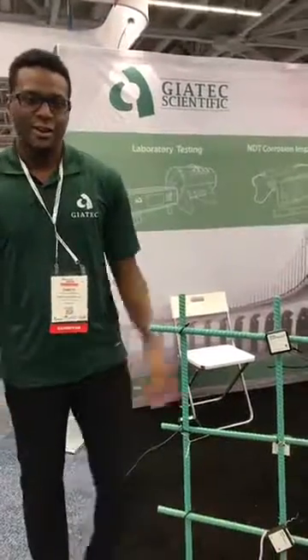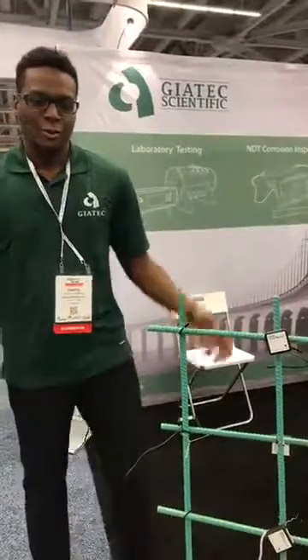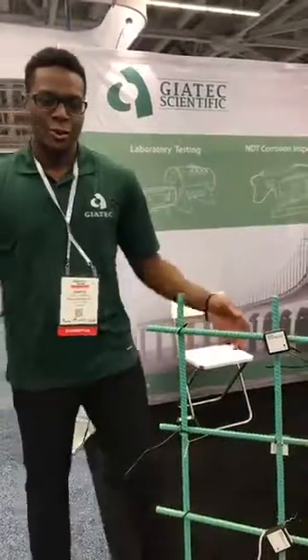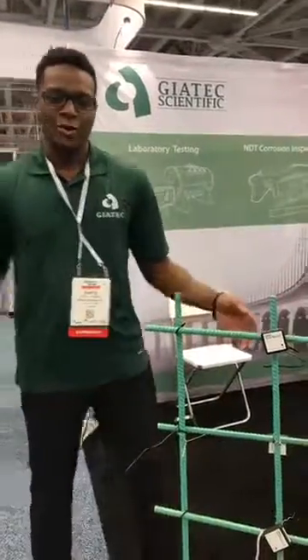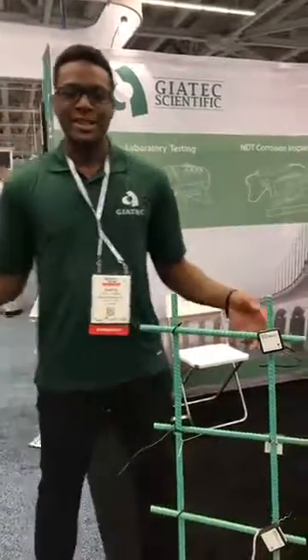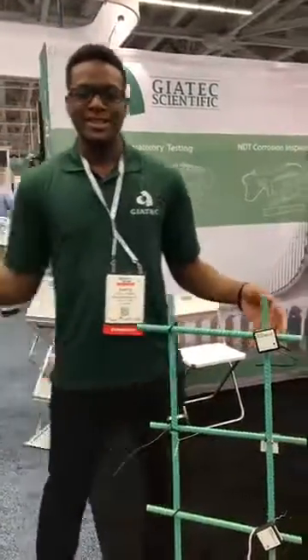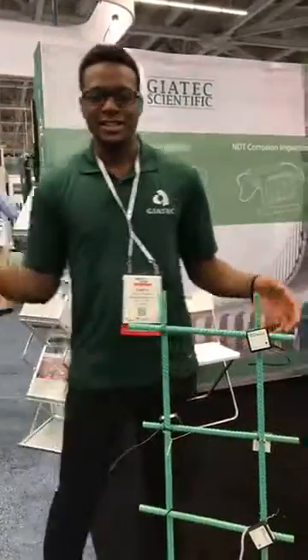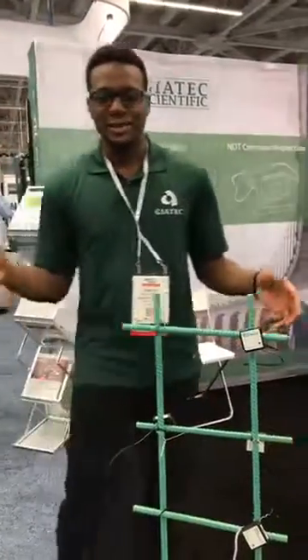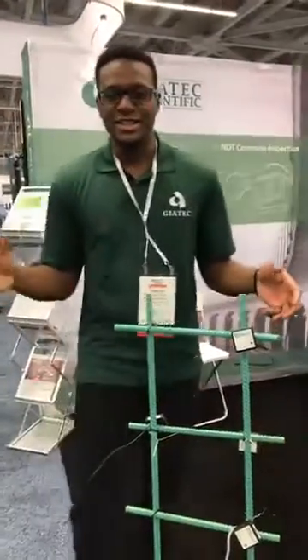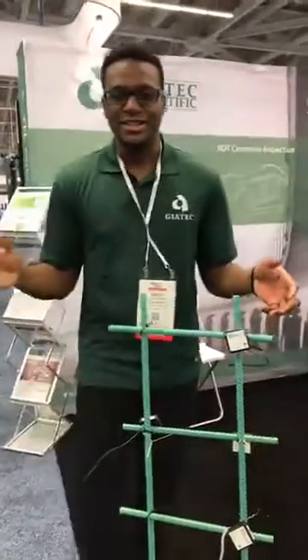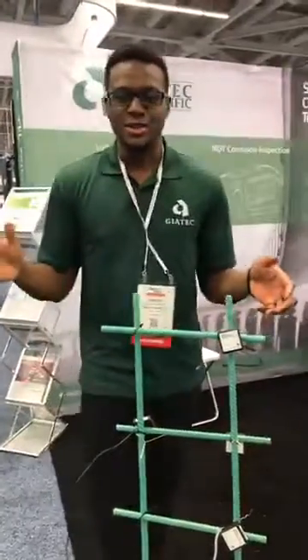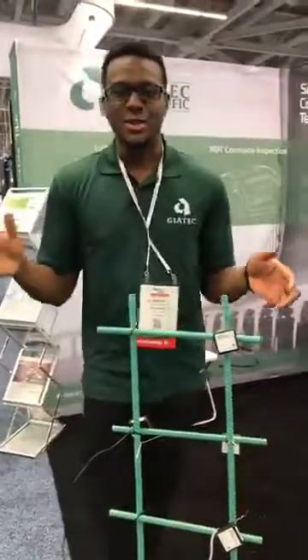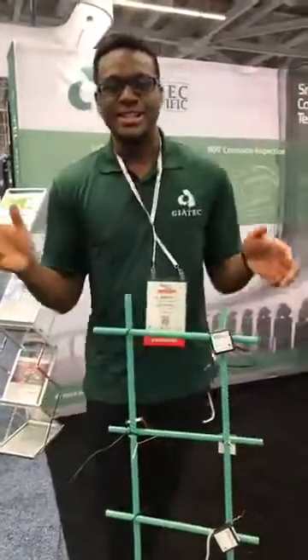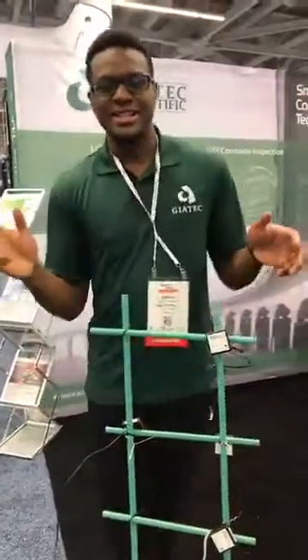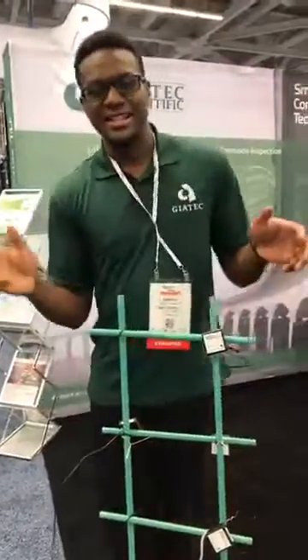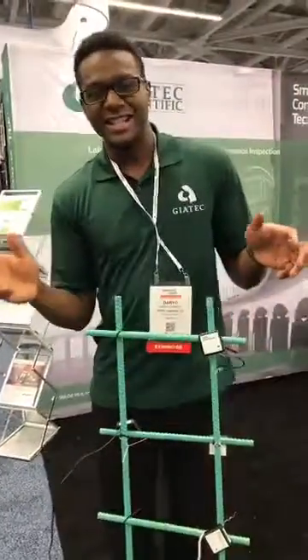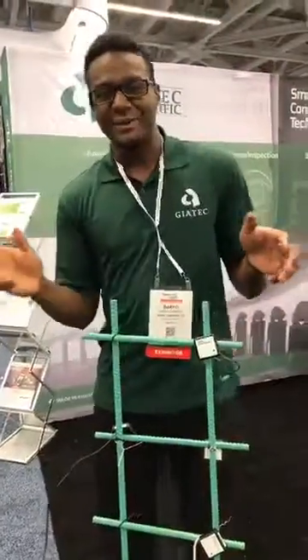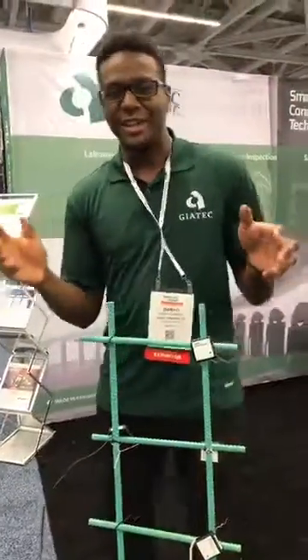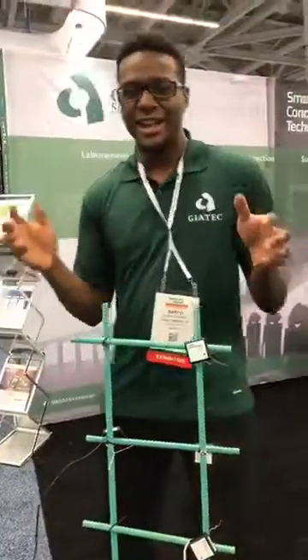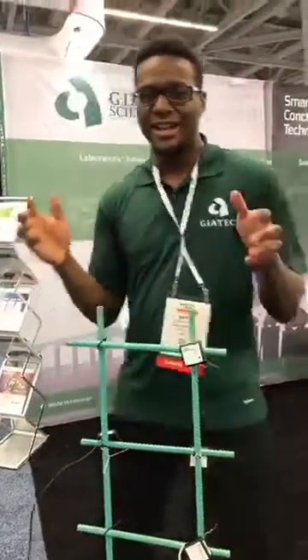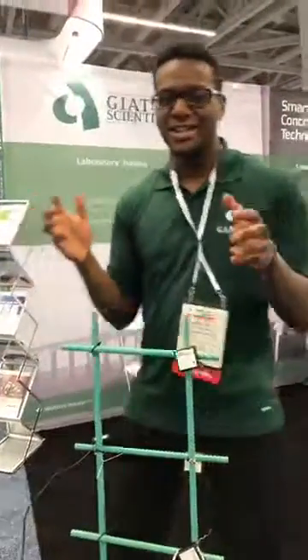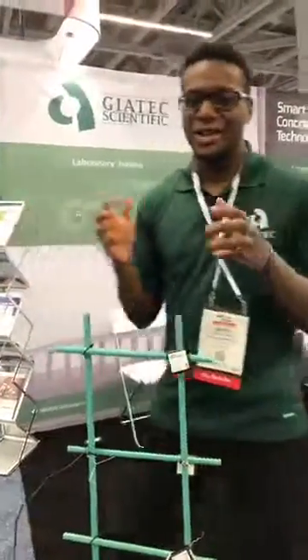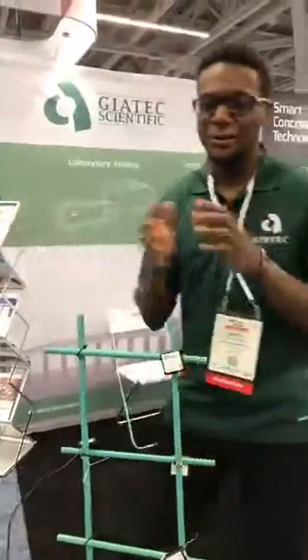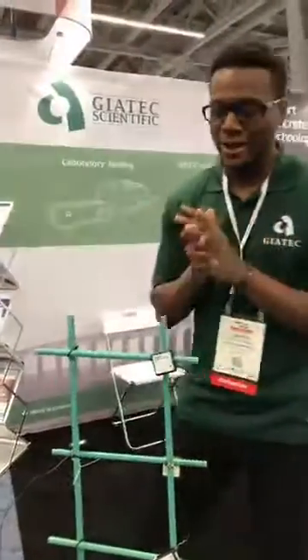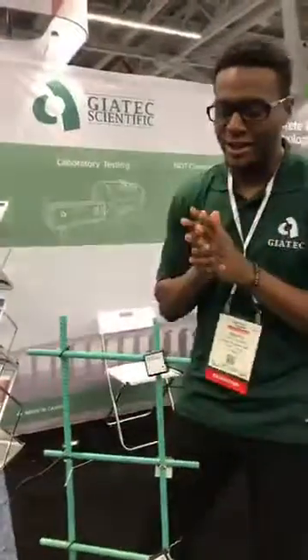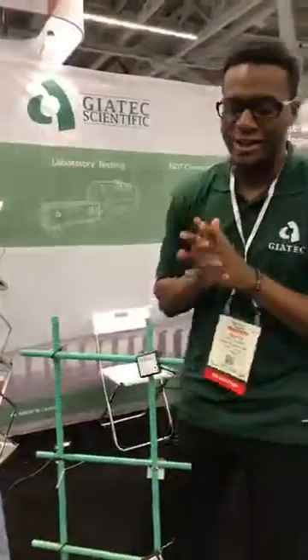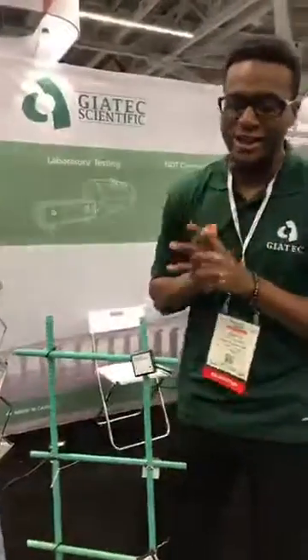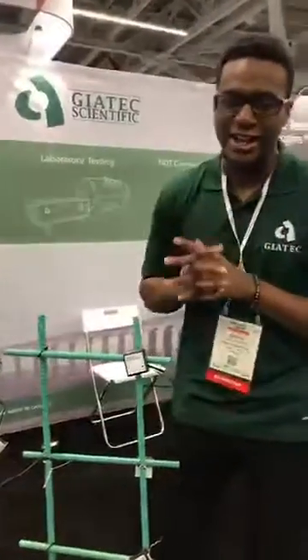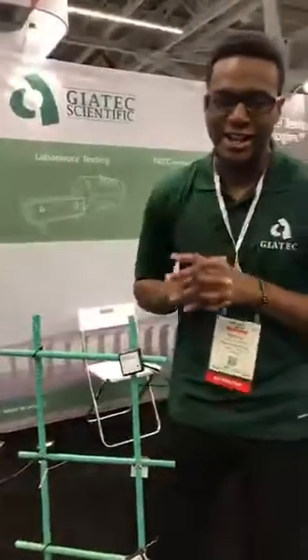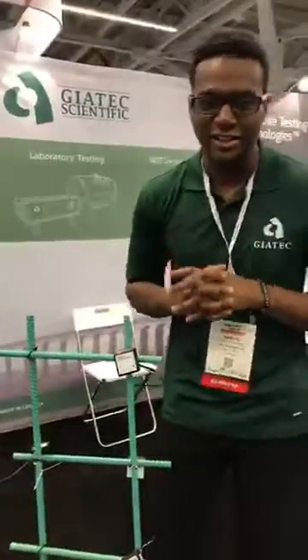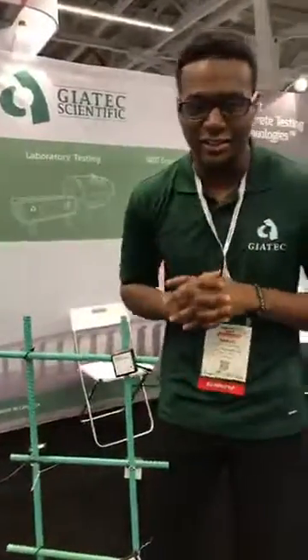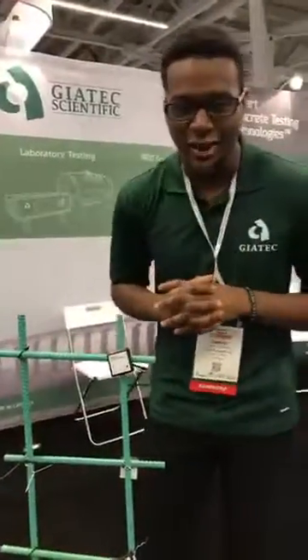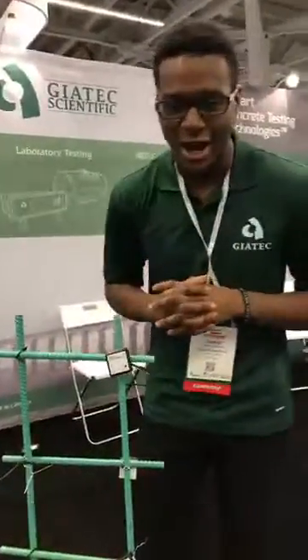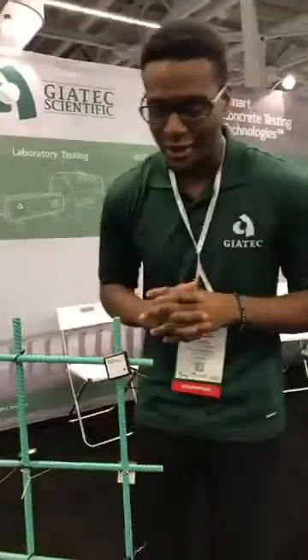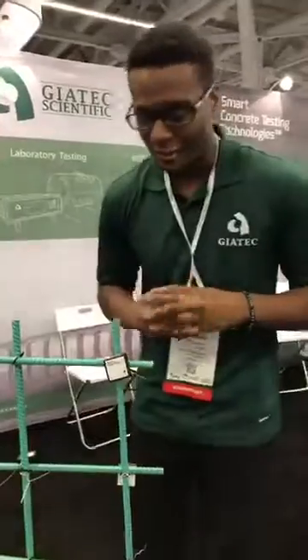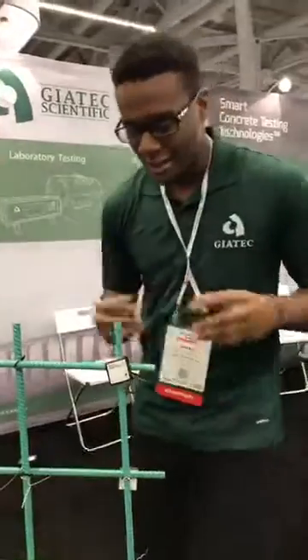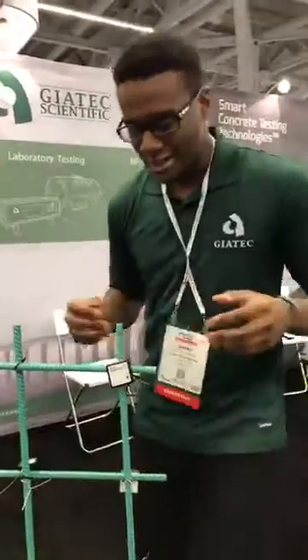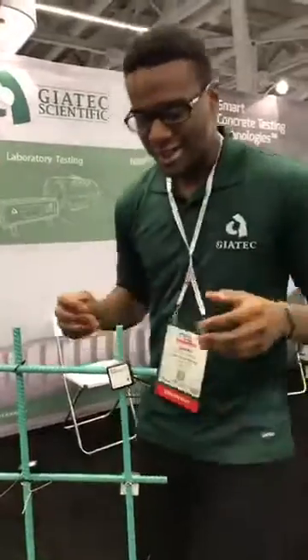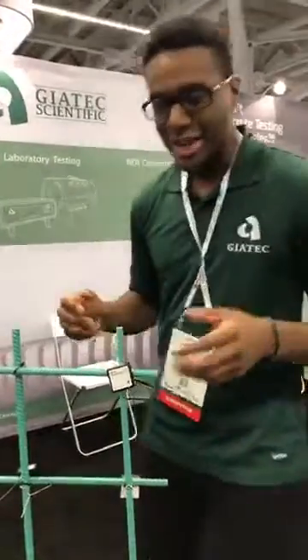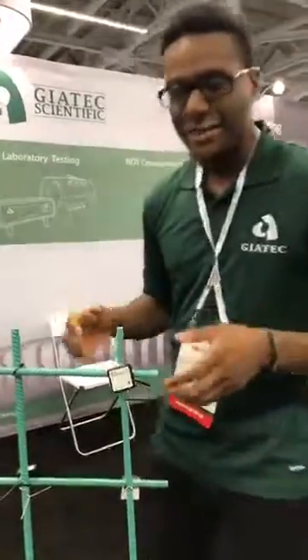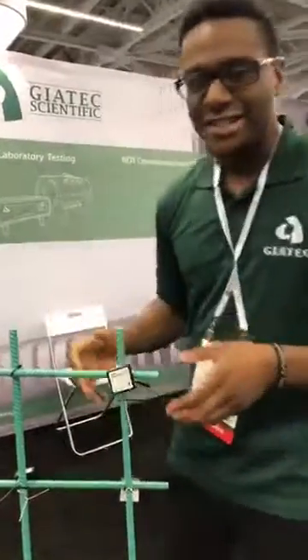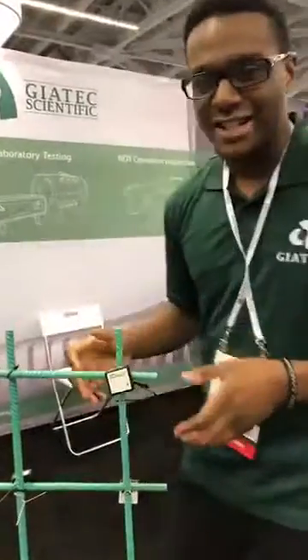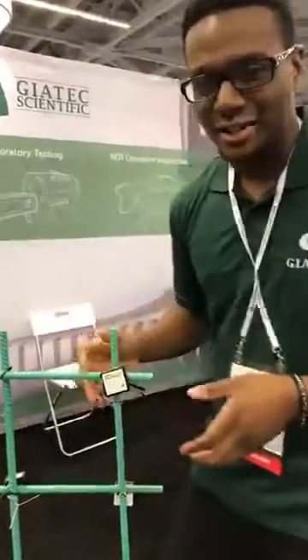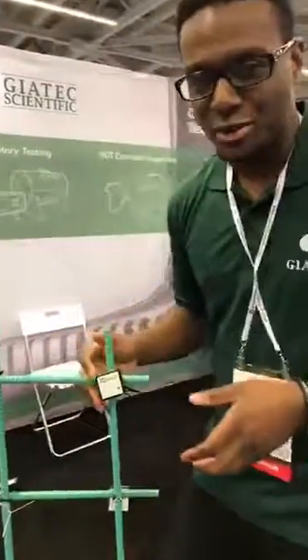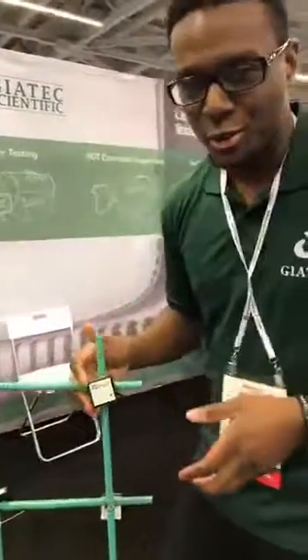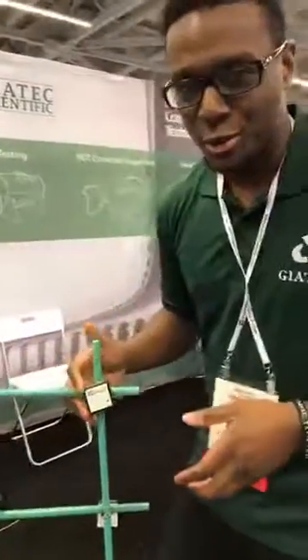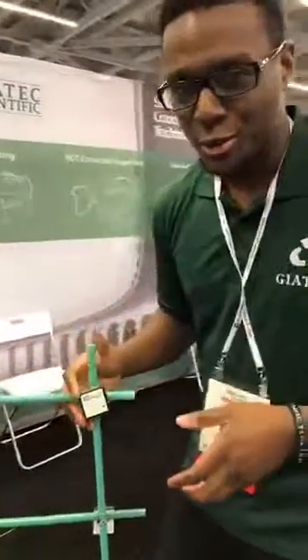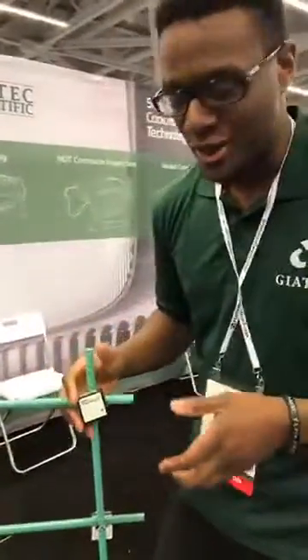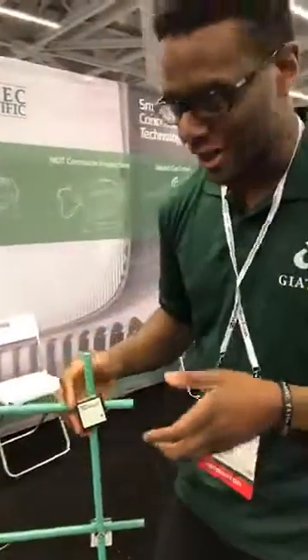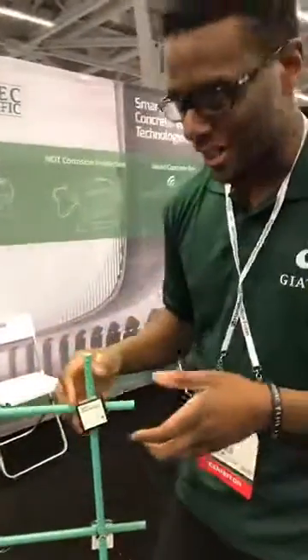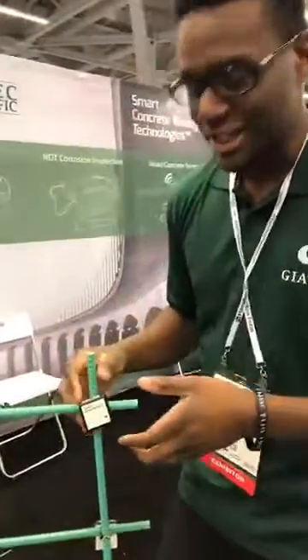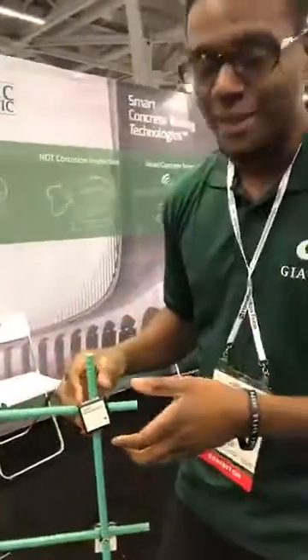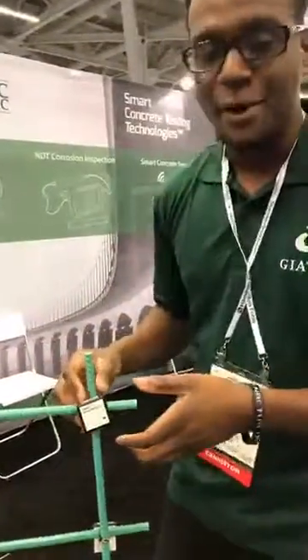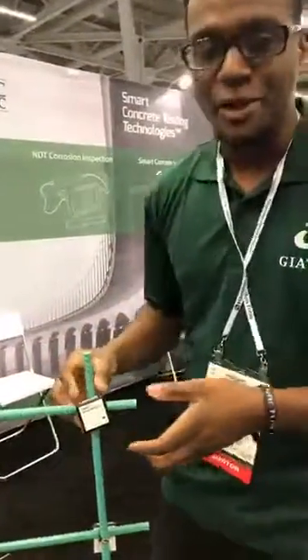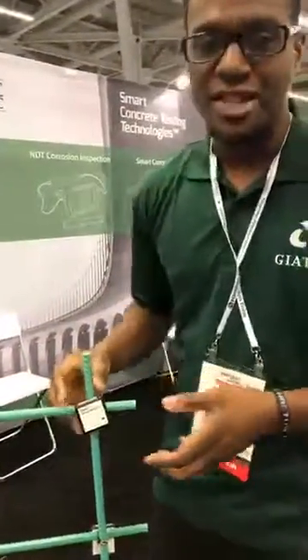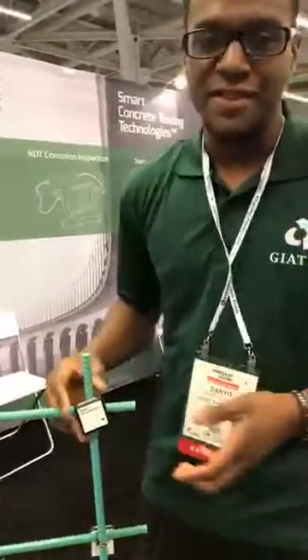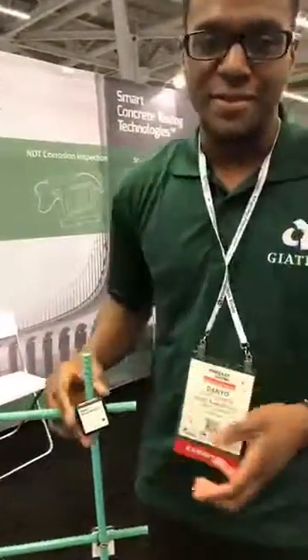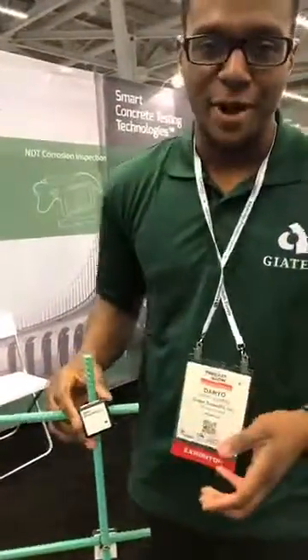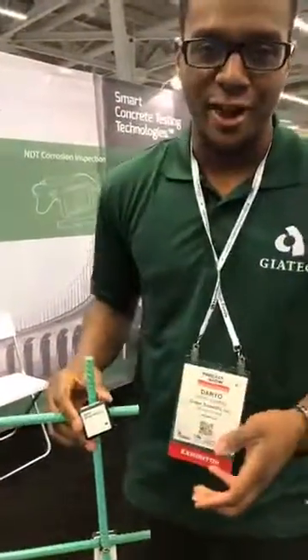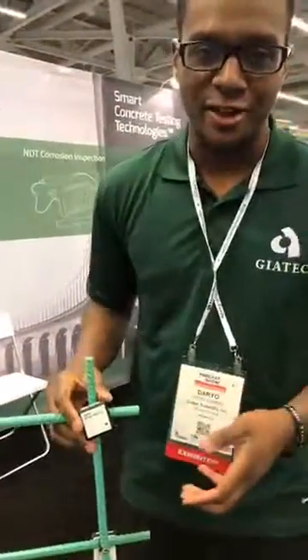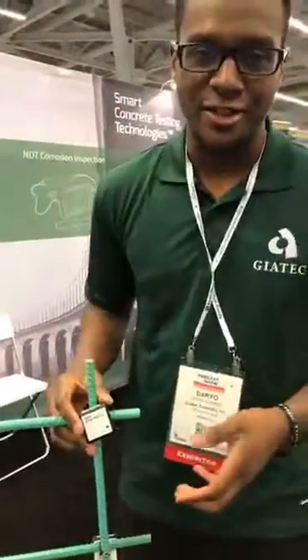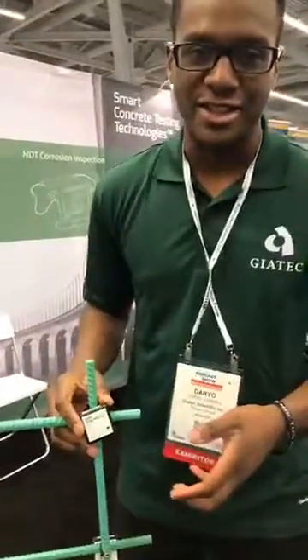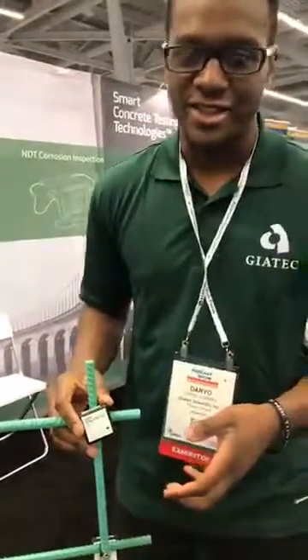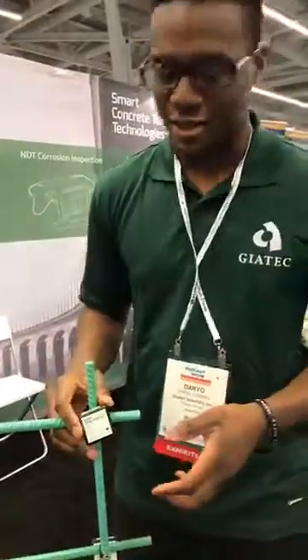Welcome back to the 2016 Precast Show here in Cleveland, Ohio. Today I'm going to take you through the components of a smart concrete sensor.